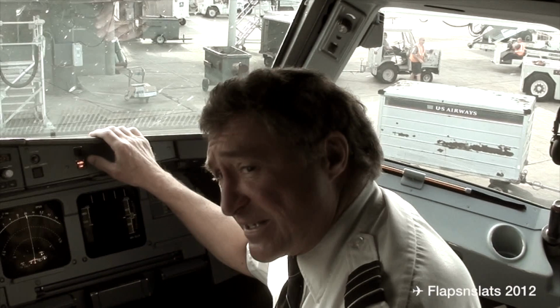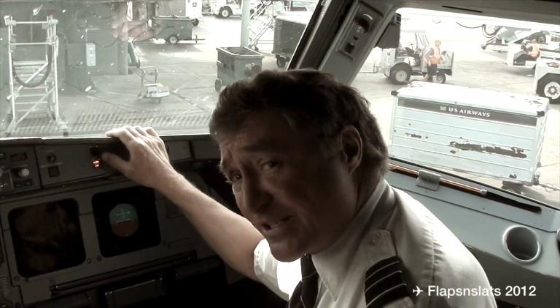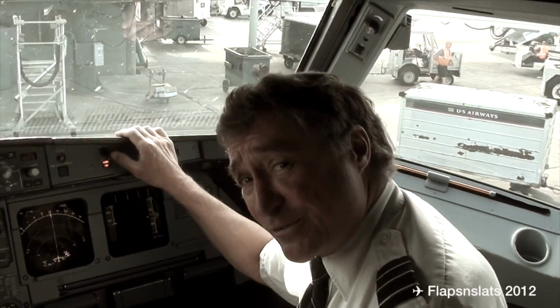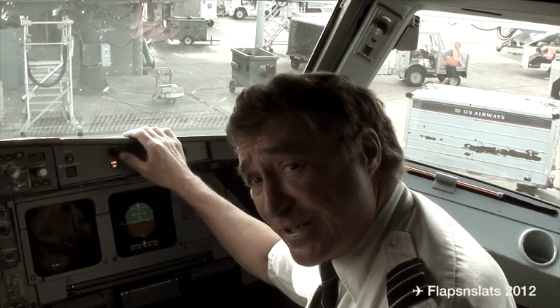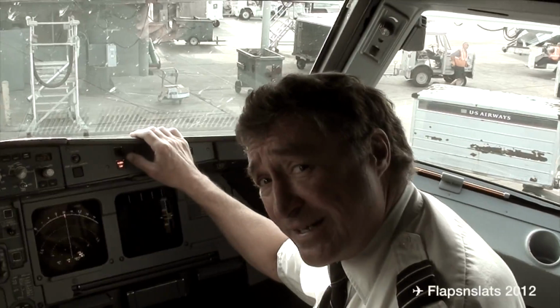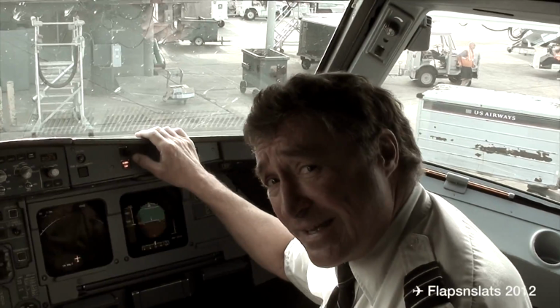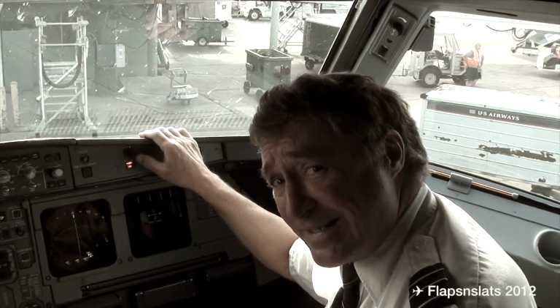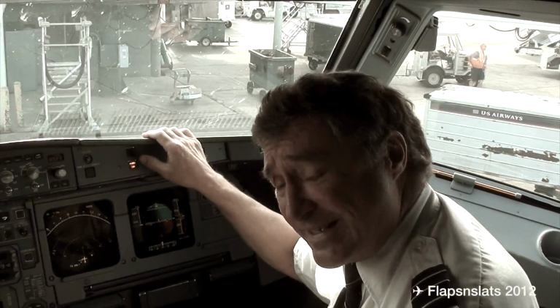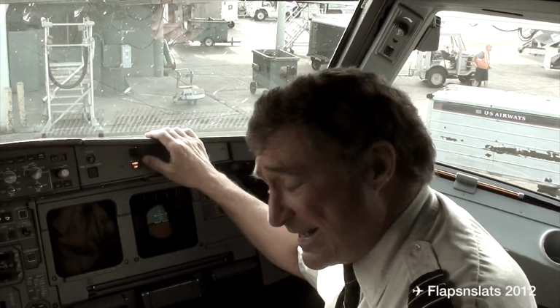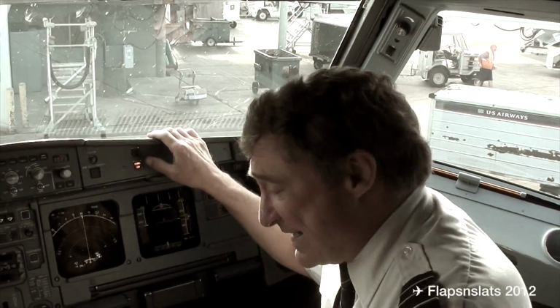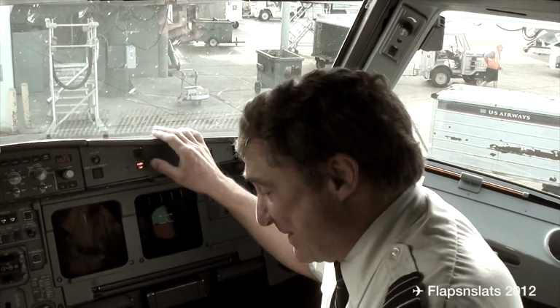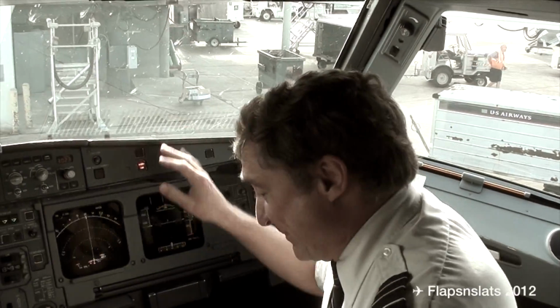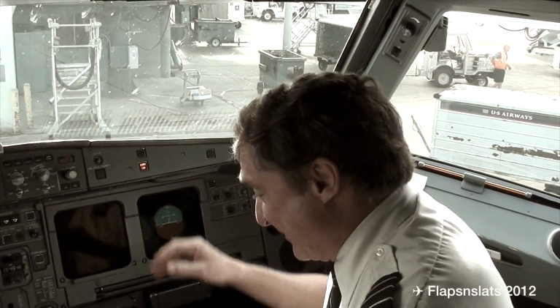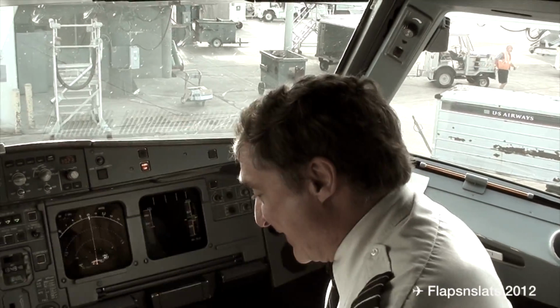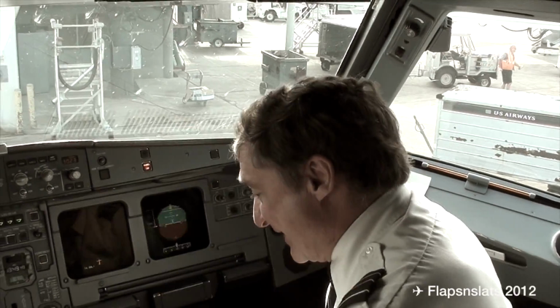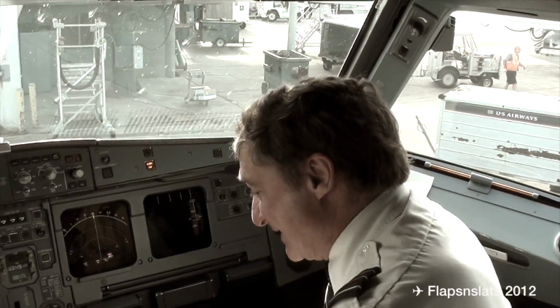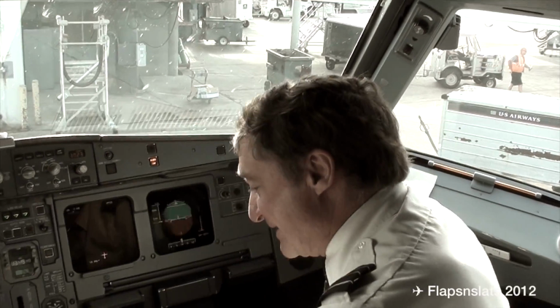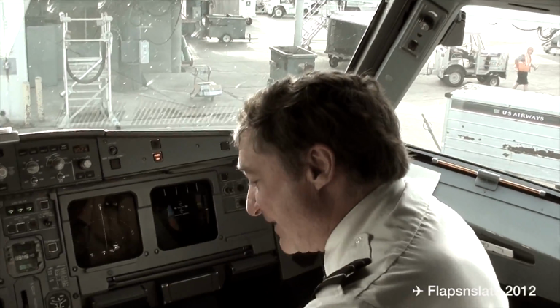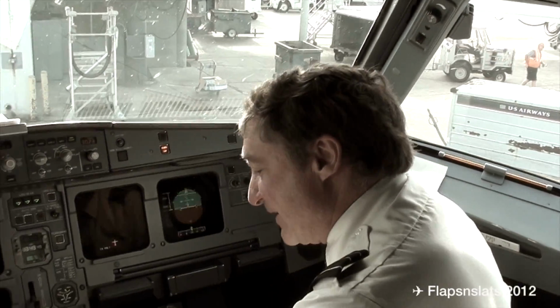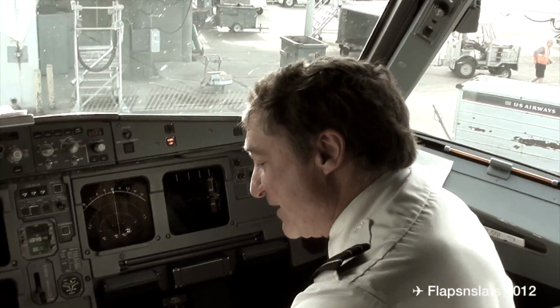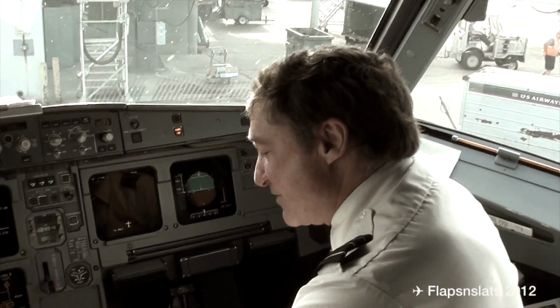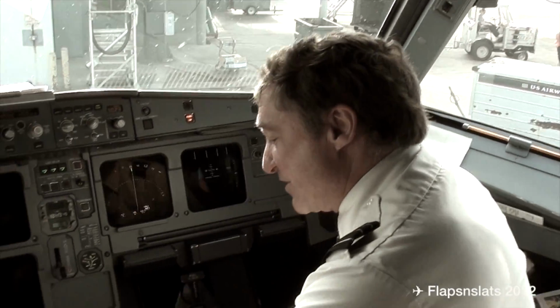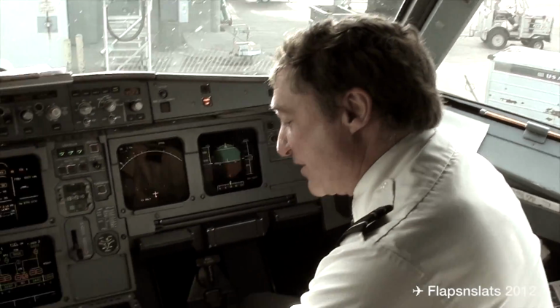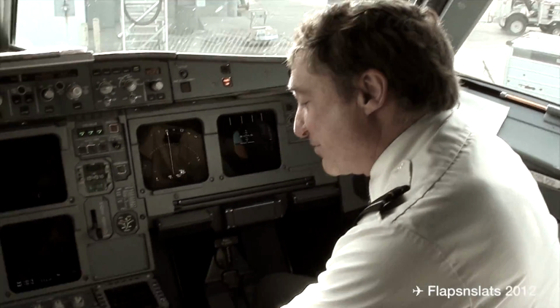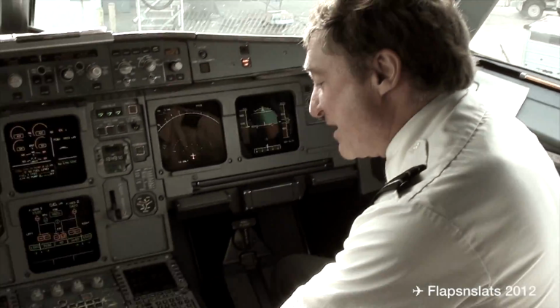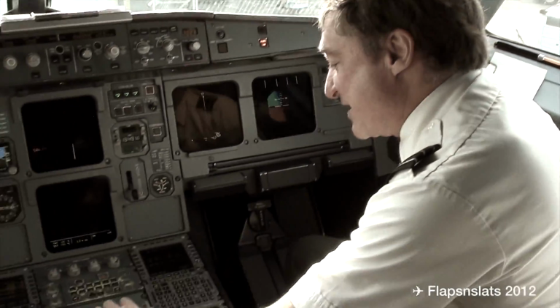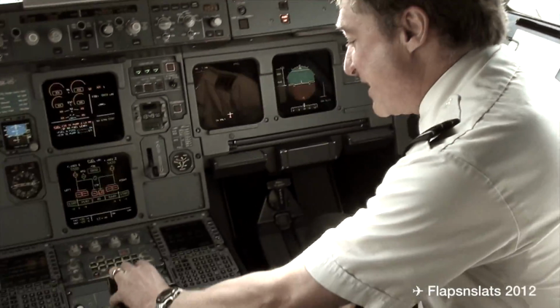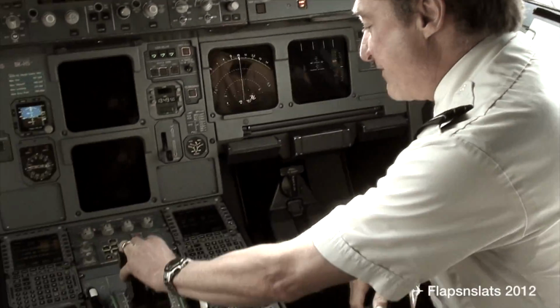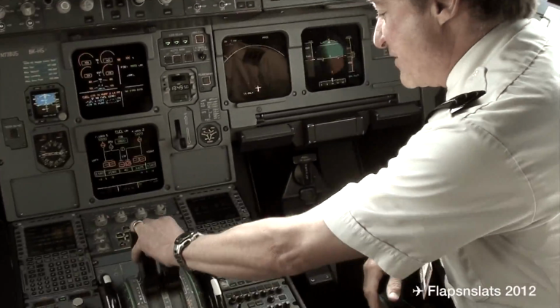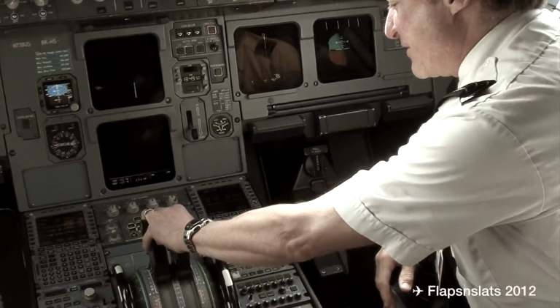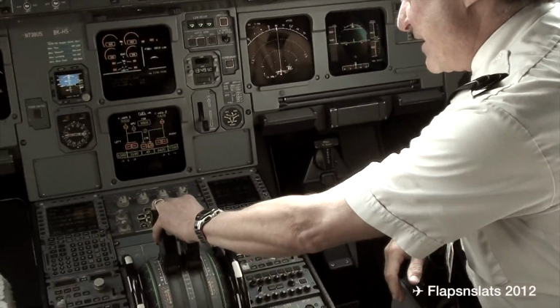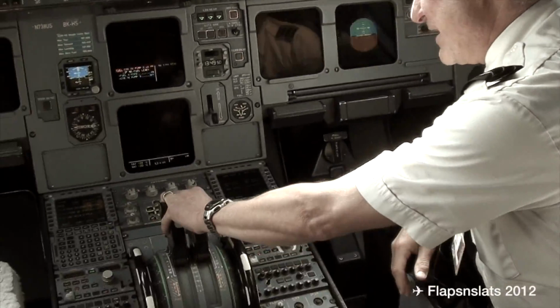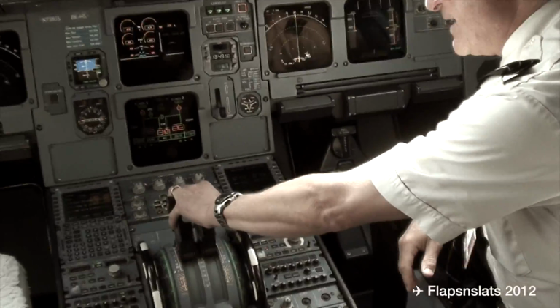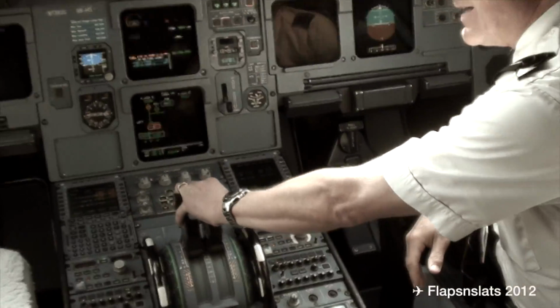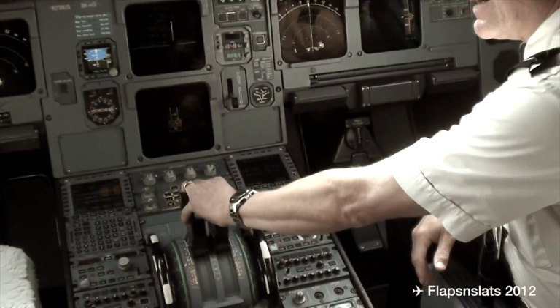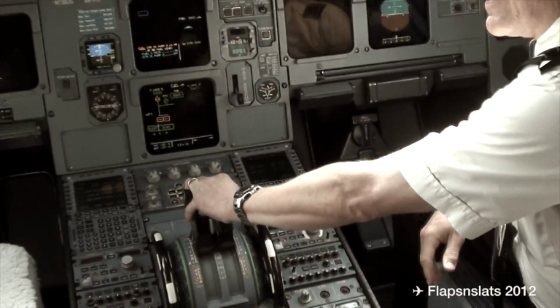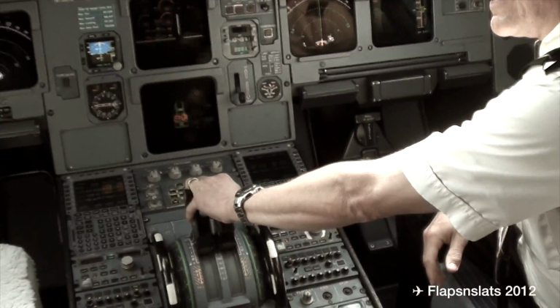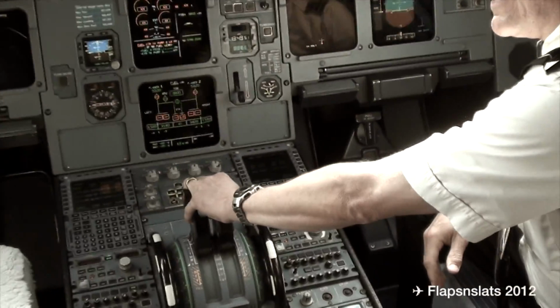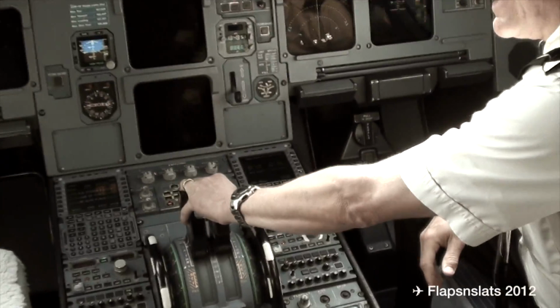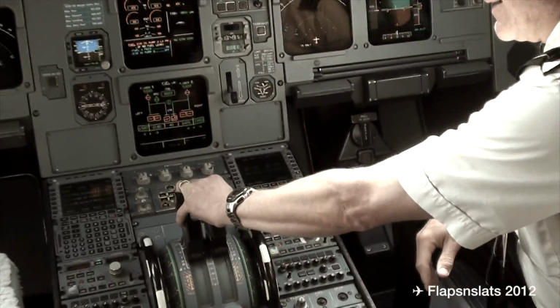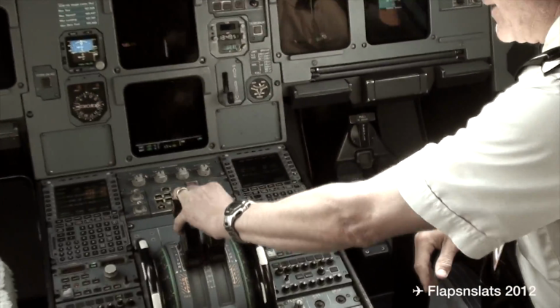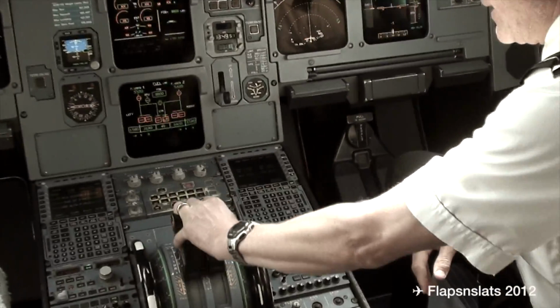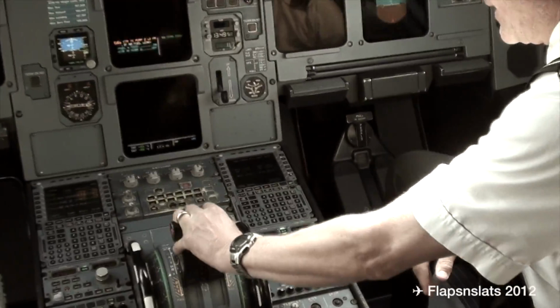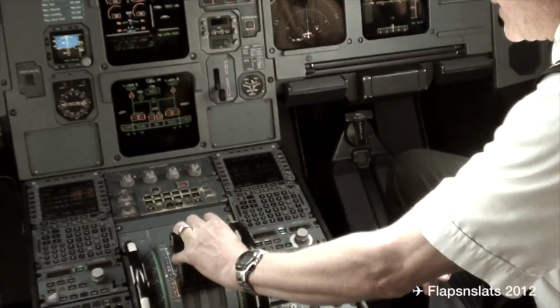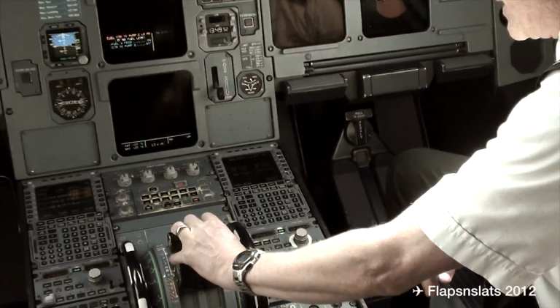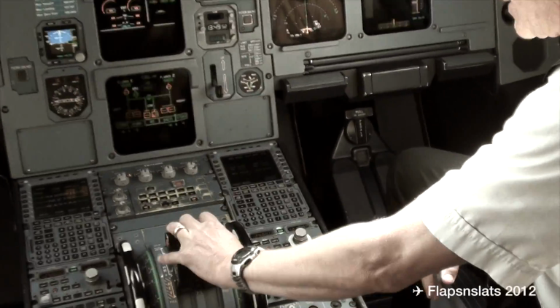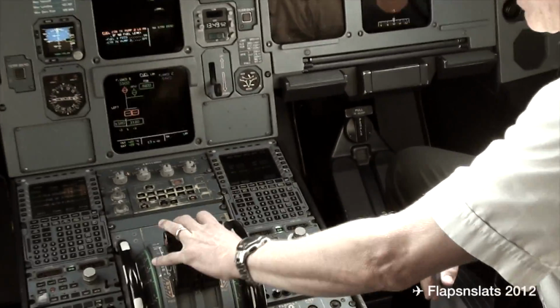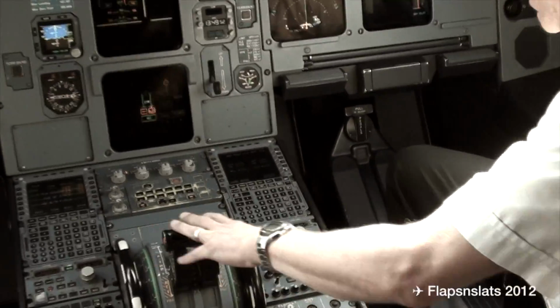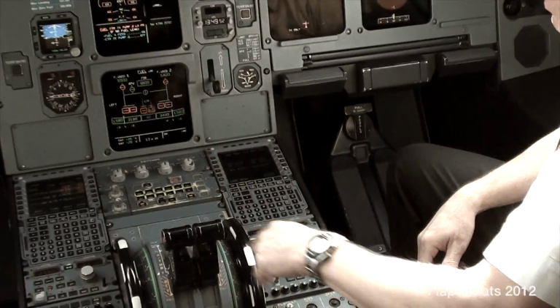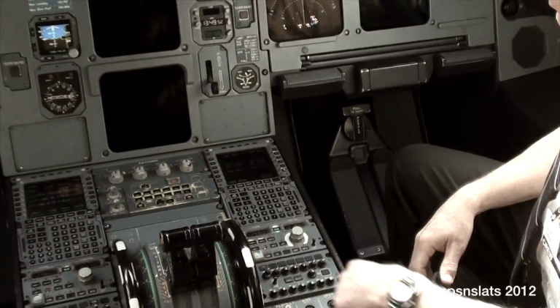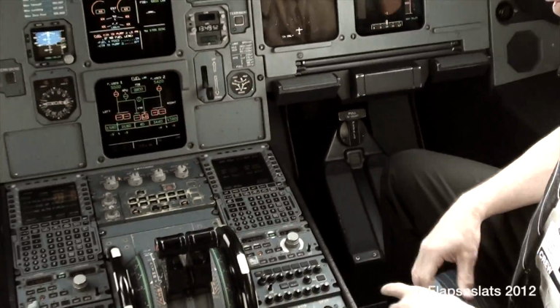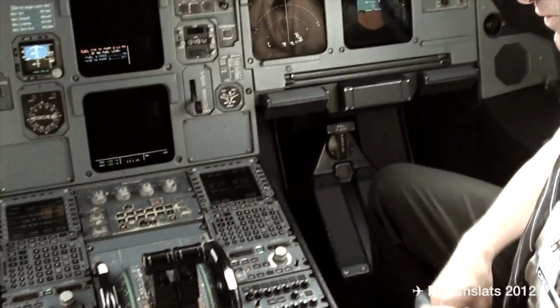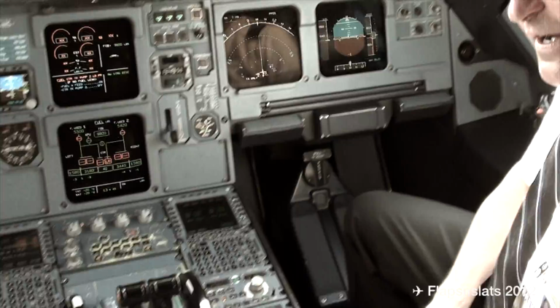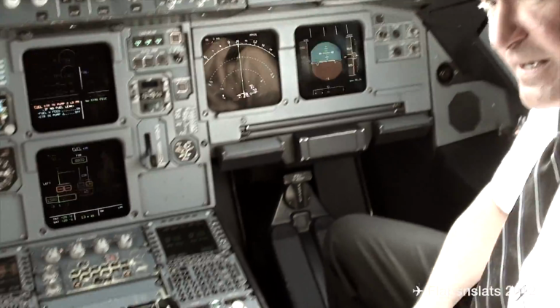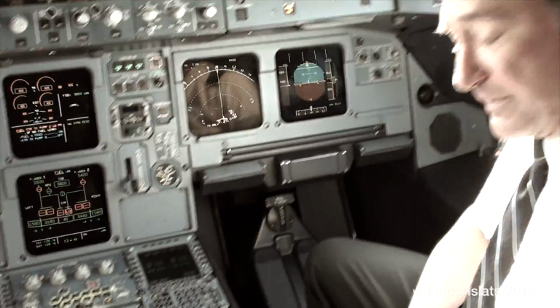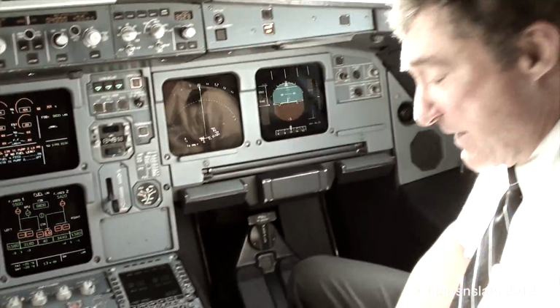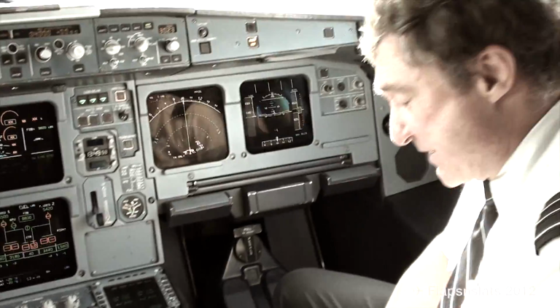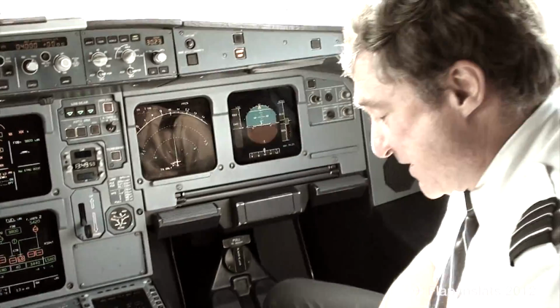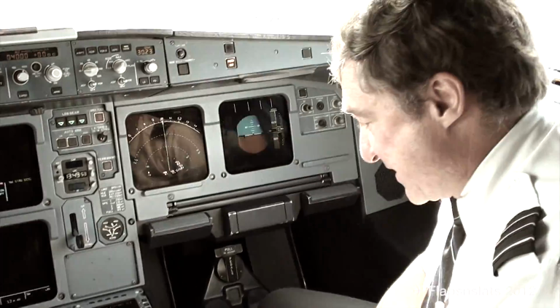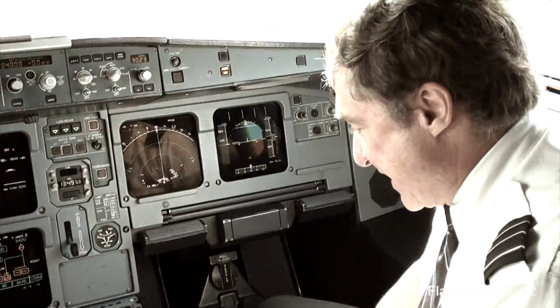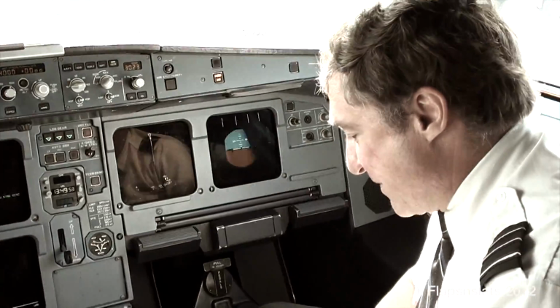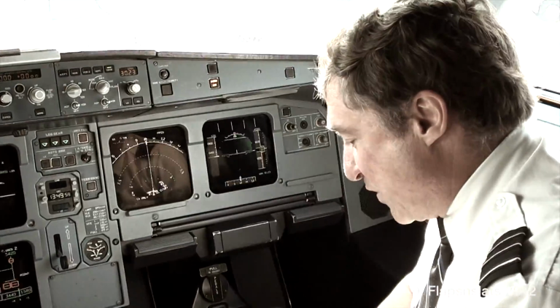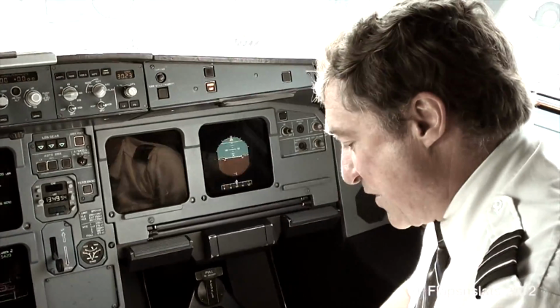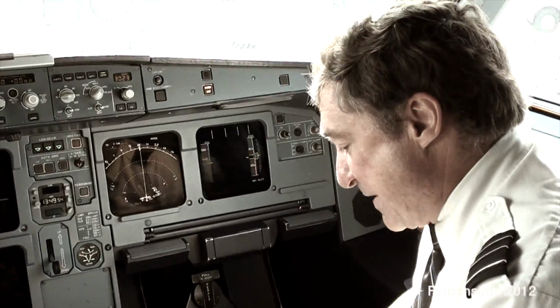Airbus 319. Here's the thrust levers right here. The engine's running and gets us airborne.